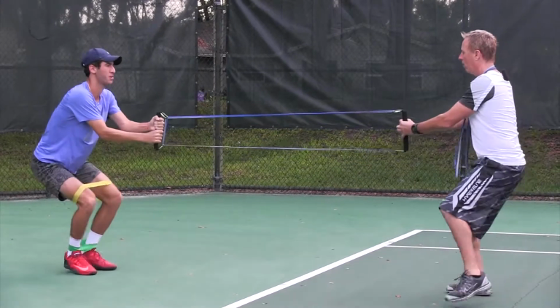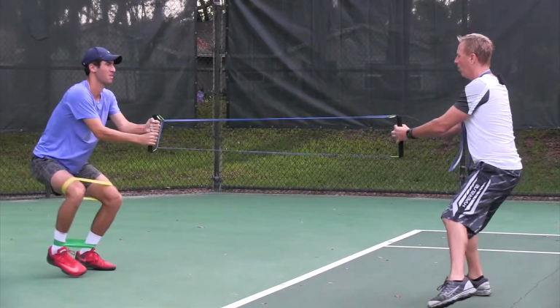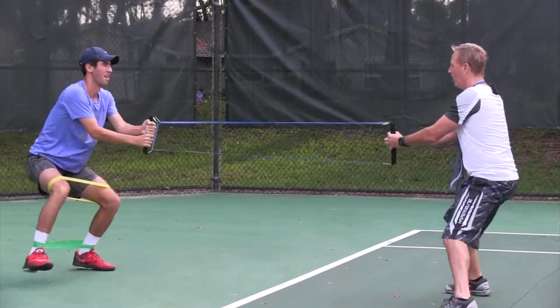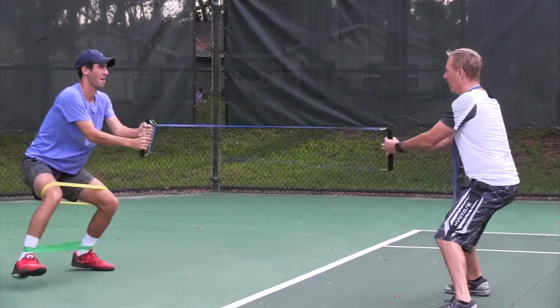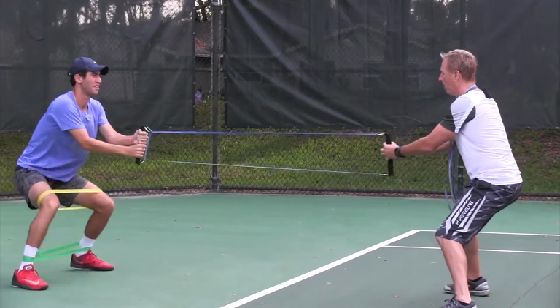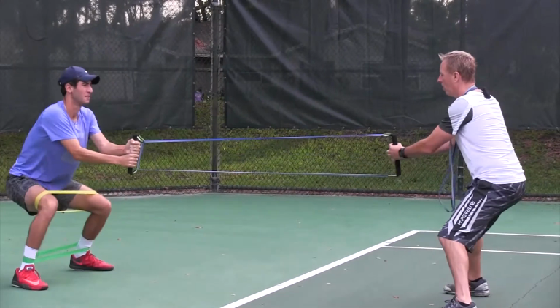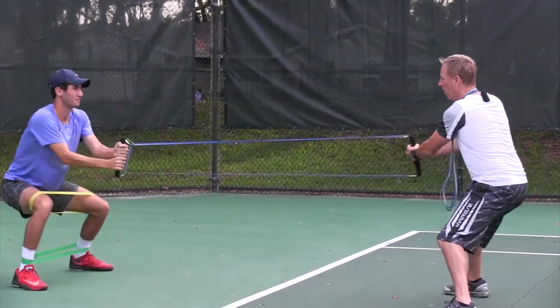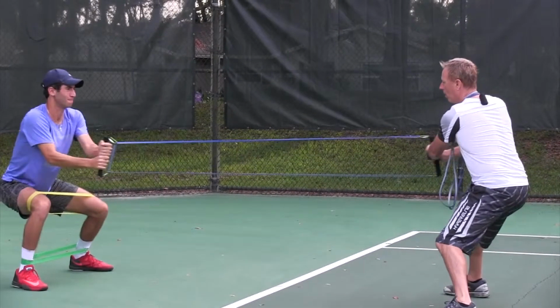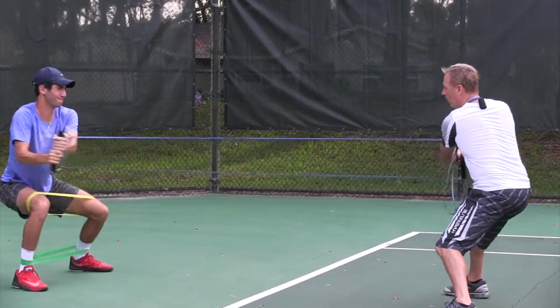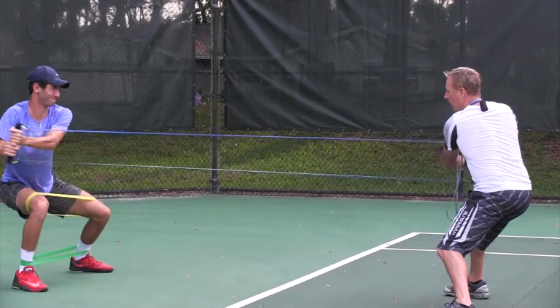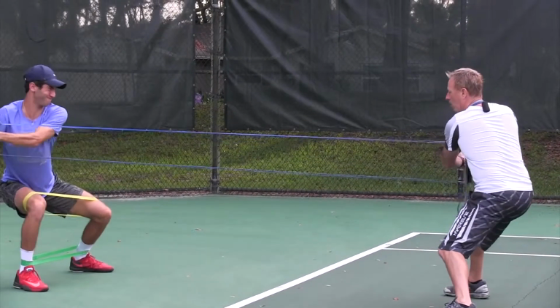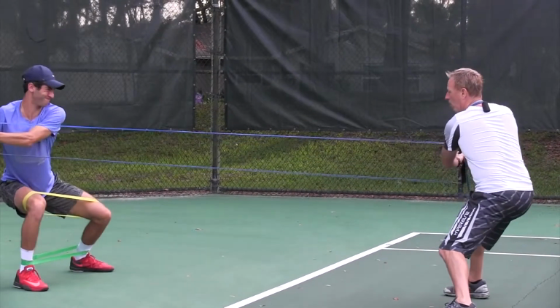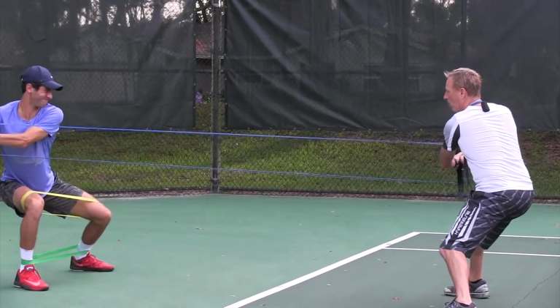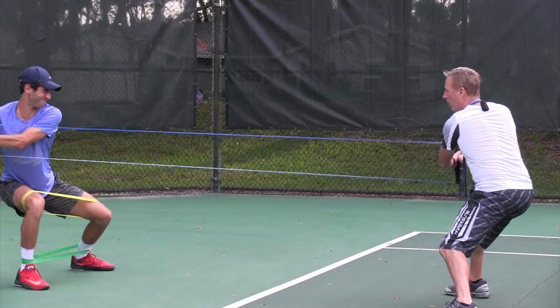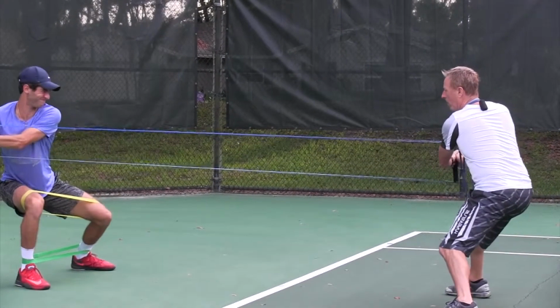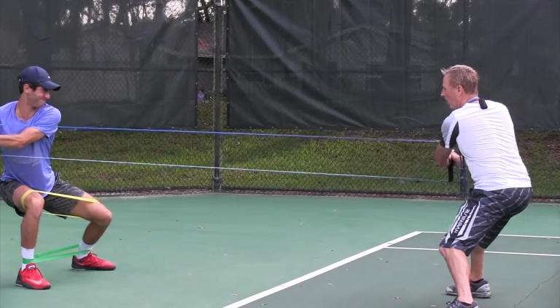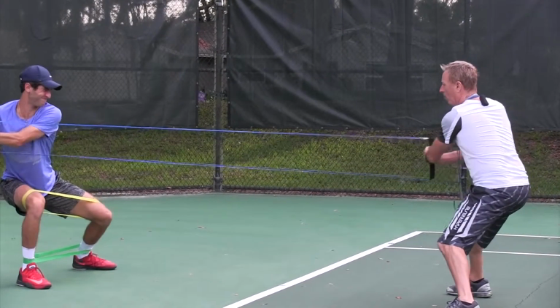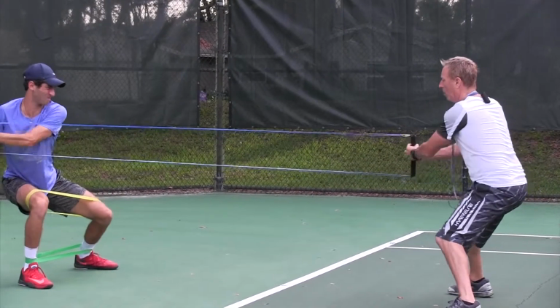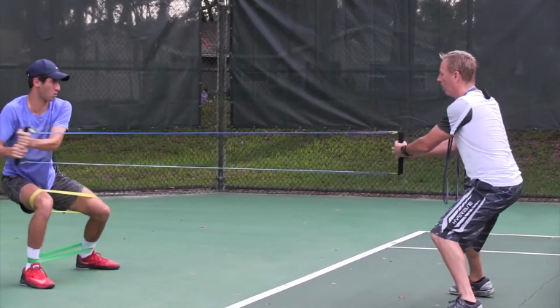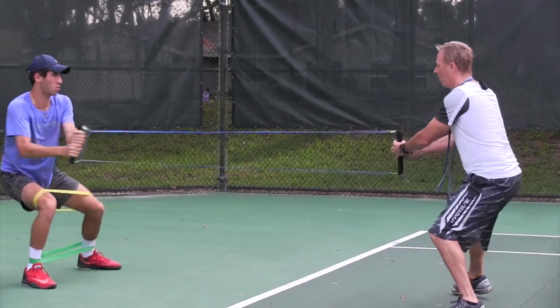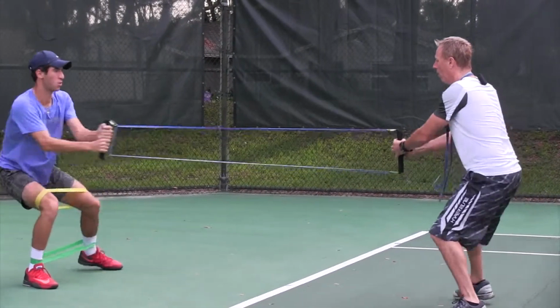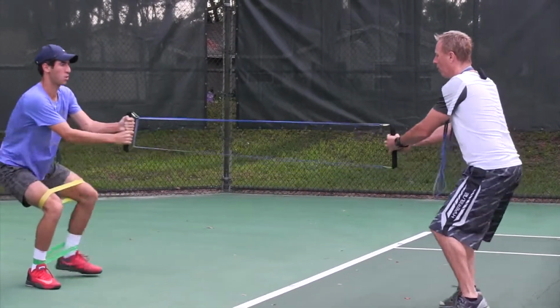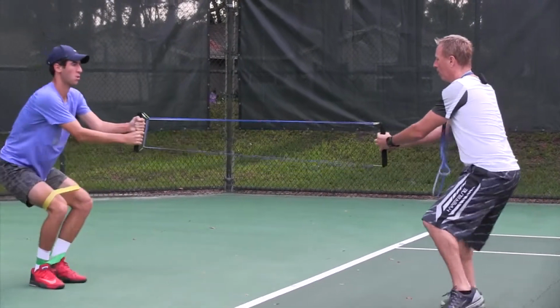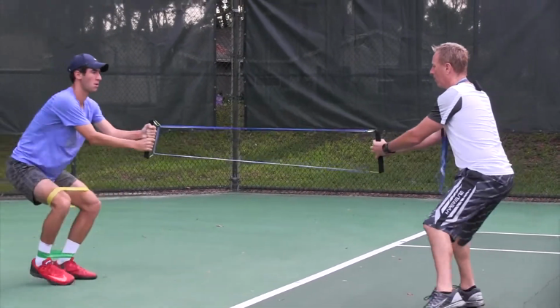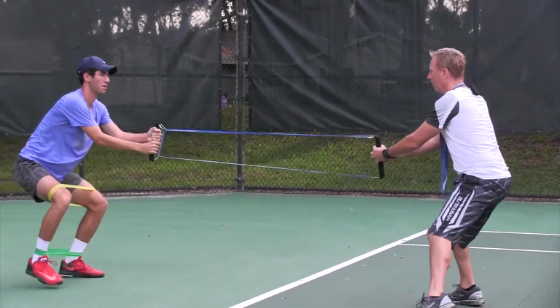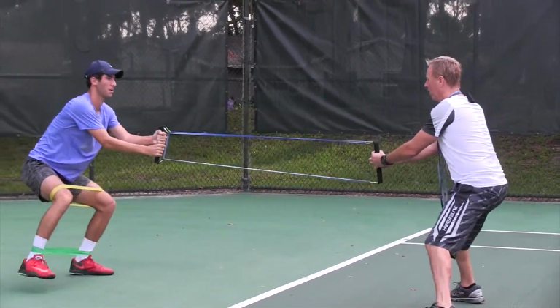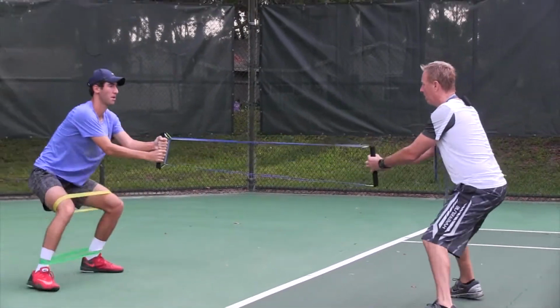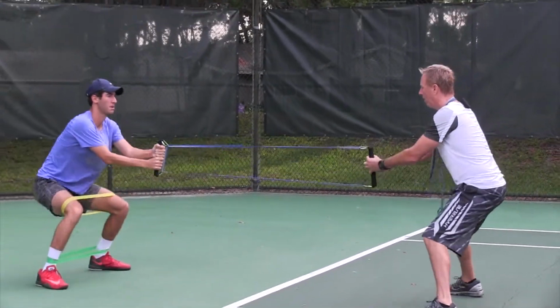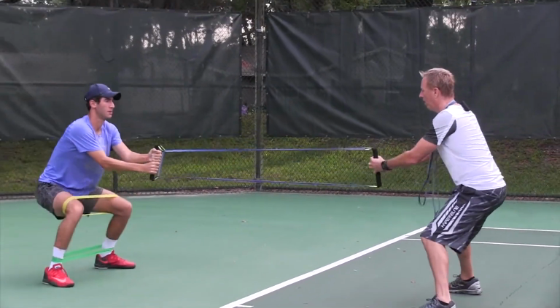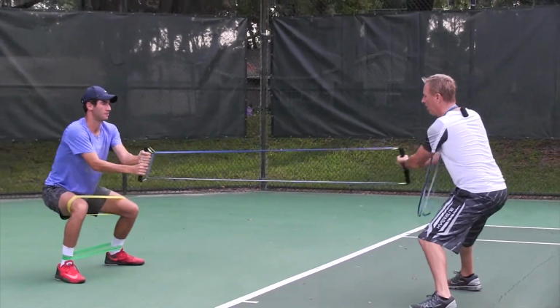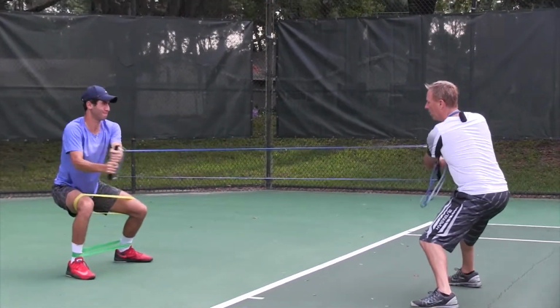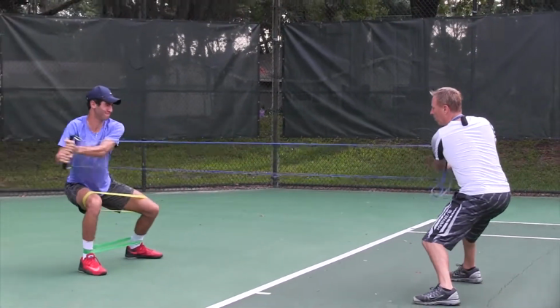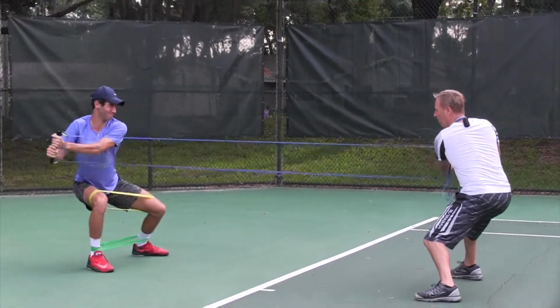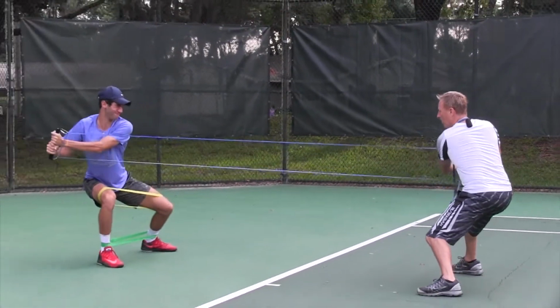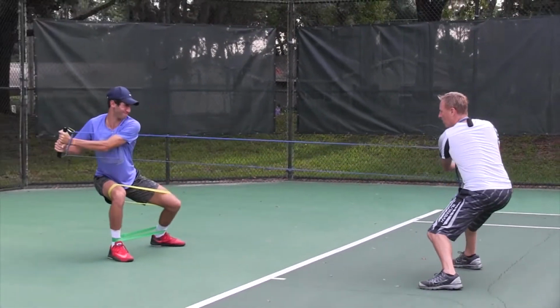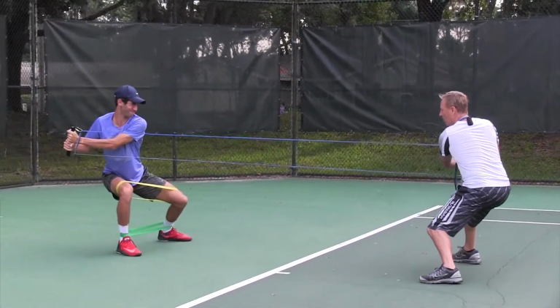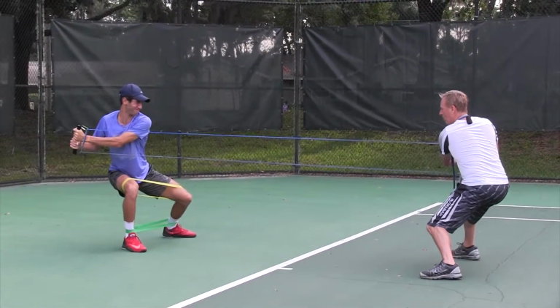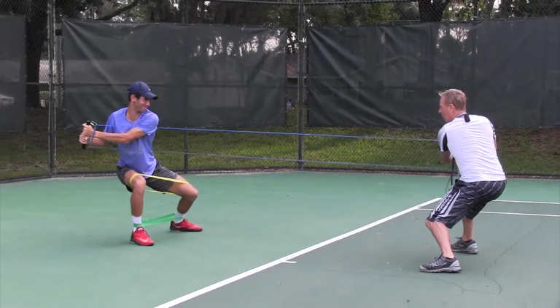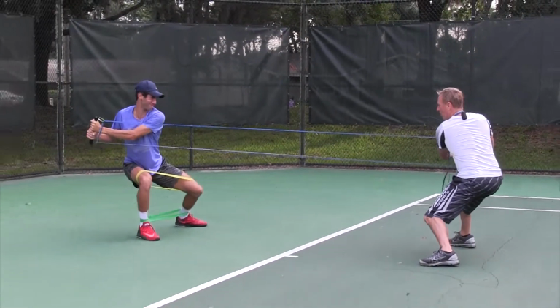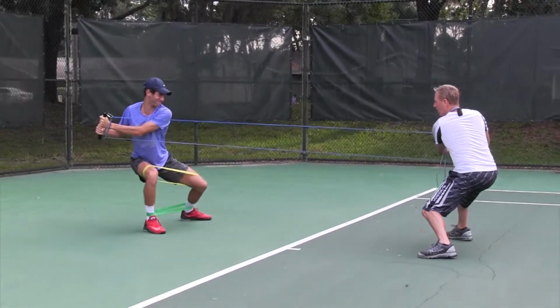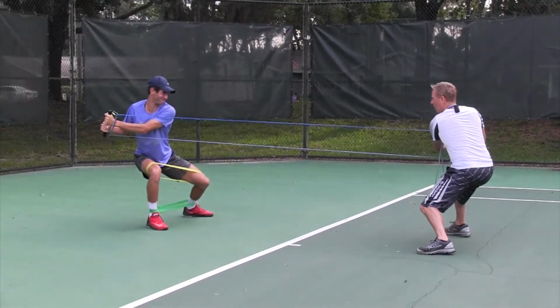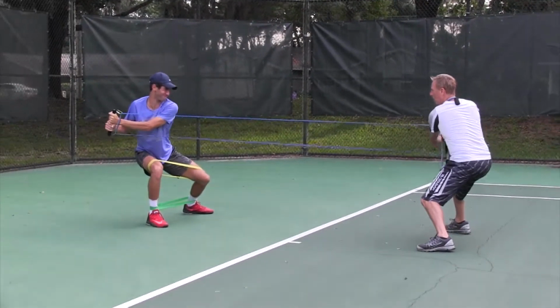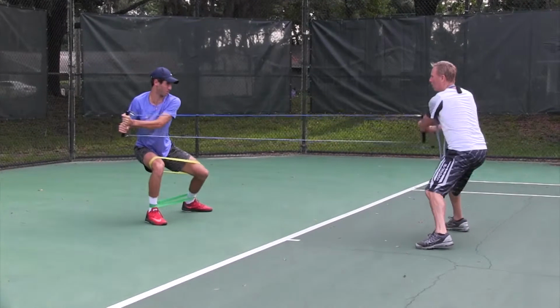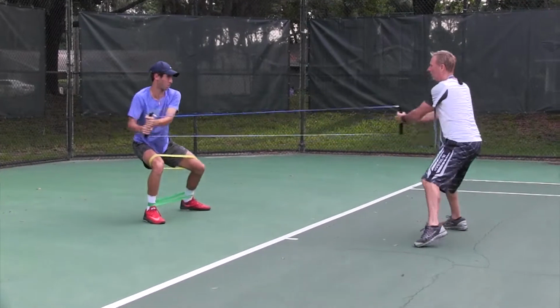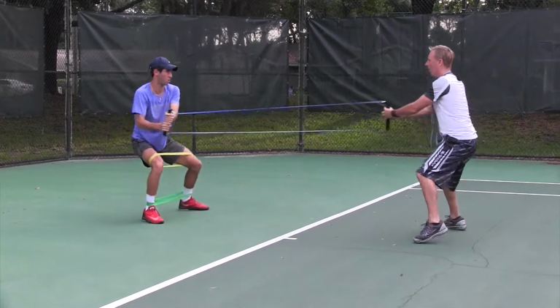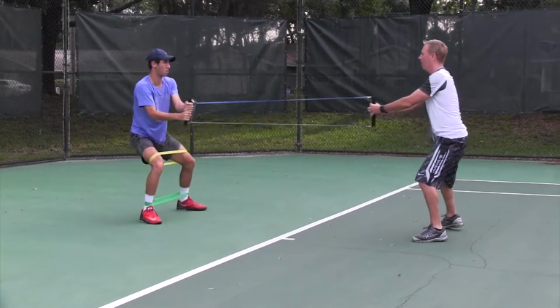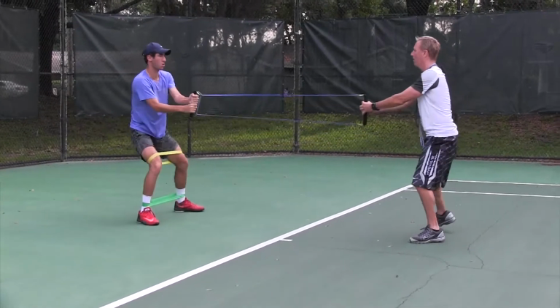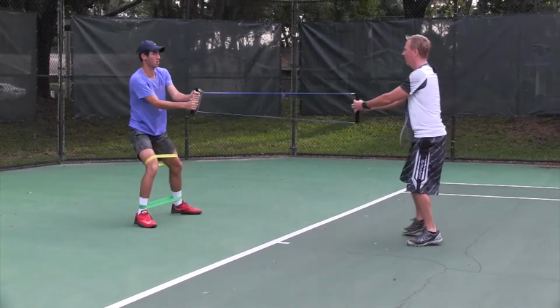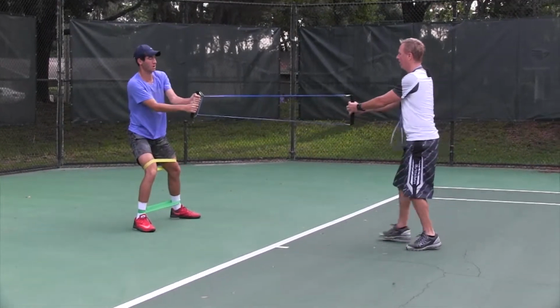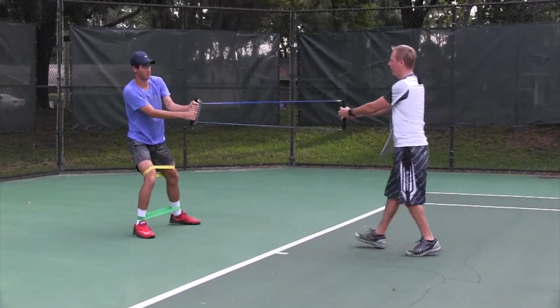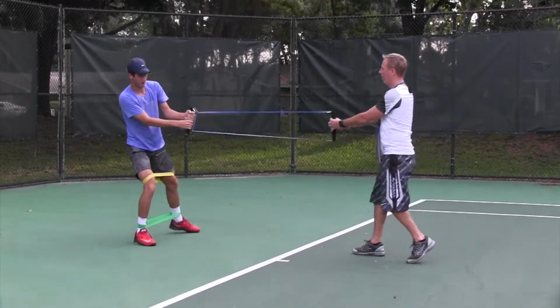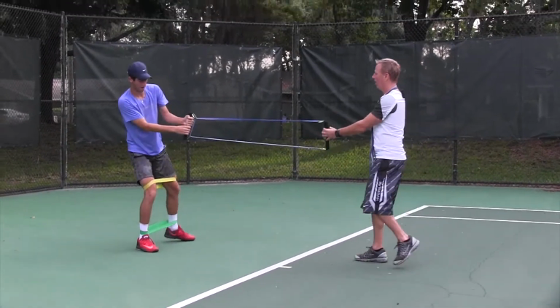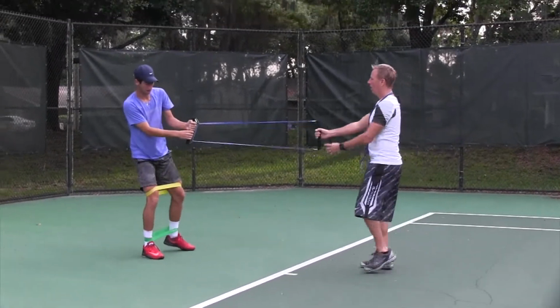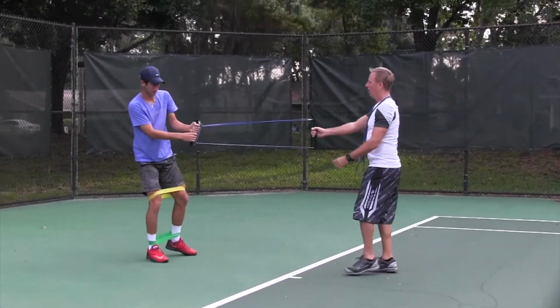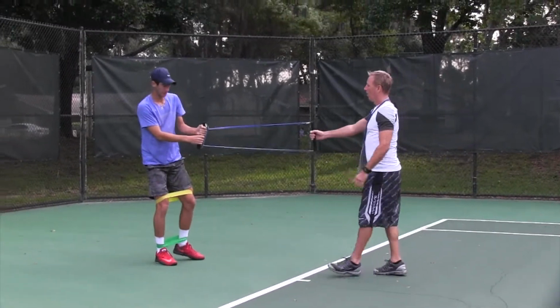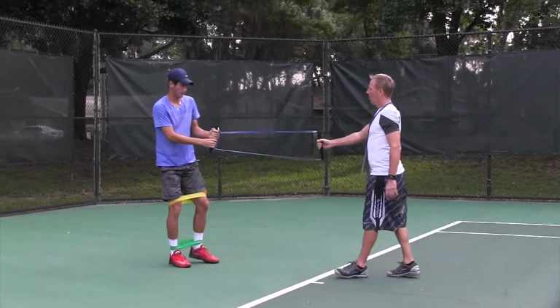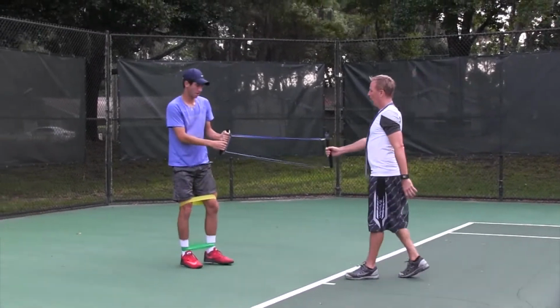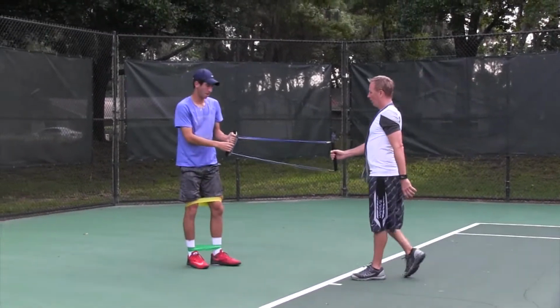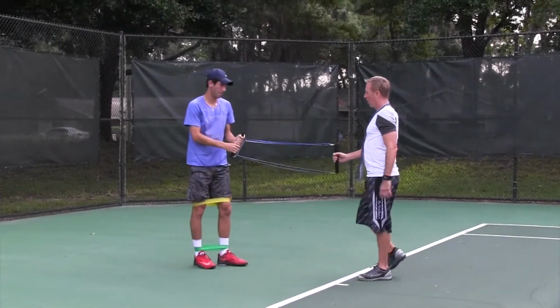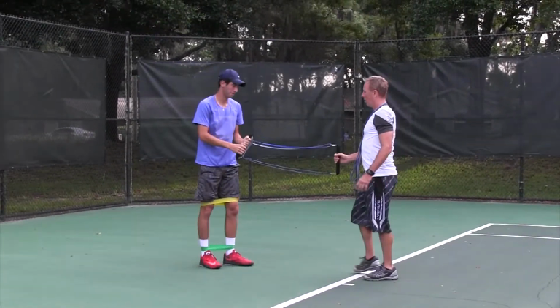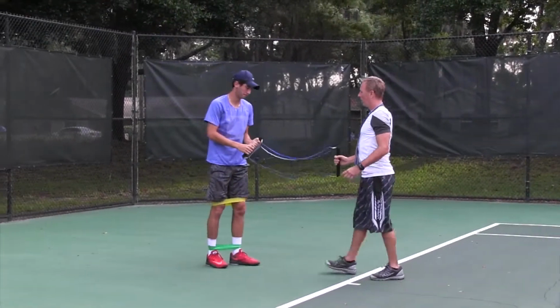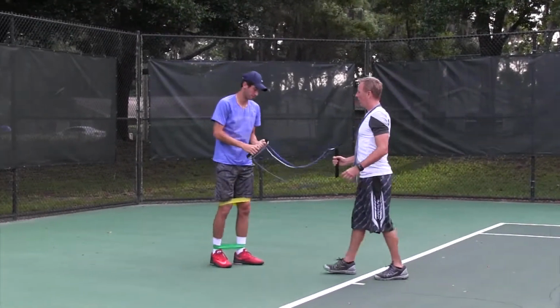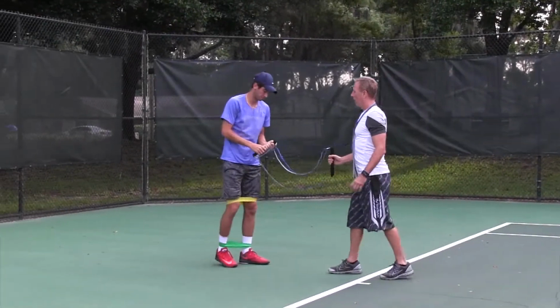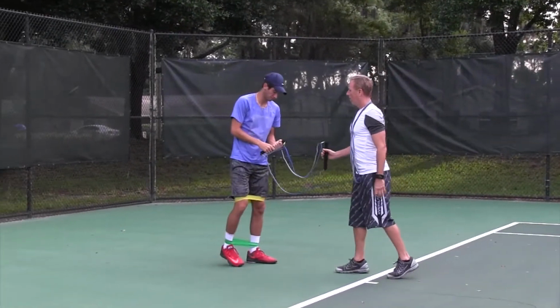Good. Lower body — come on, give me one more, Nico. One more. Looking good, buddy. Hold me, hold me, hold me. Good. And rest. Good job.